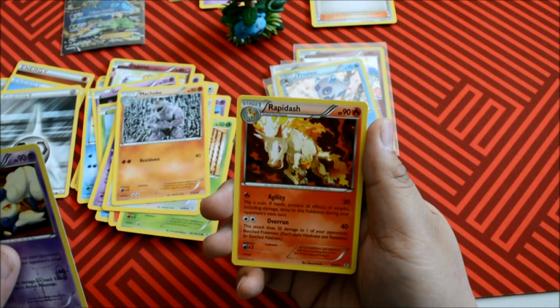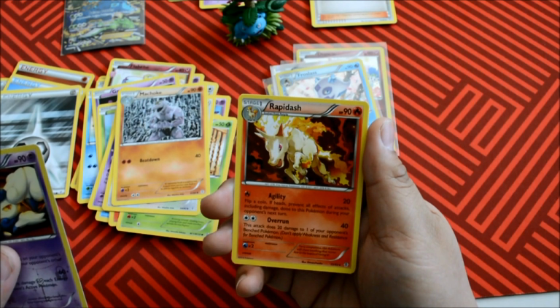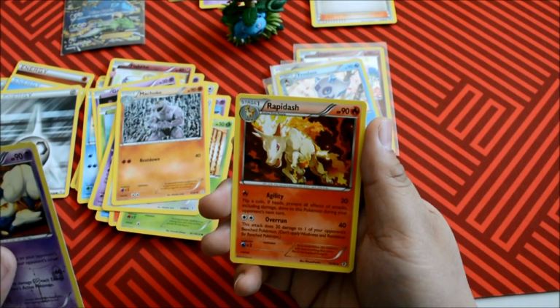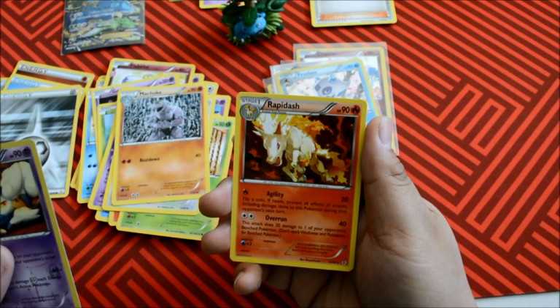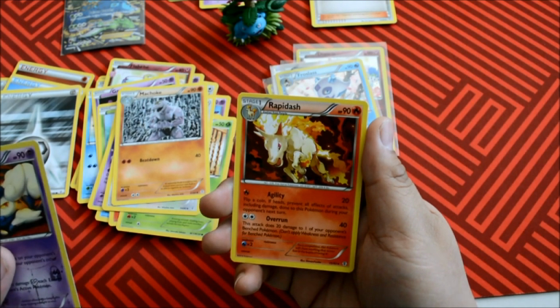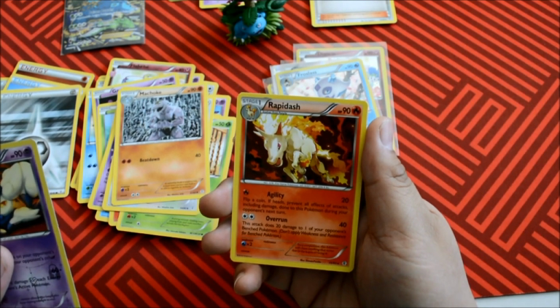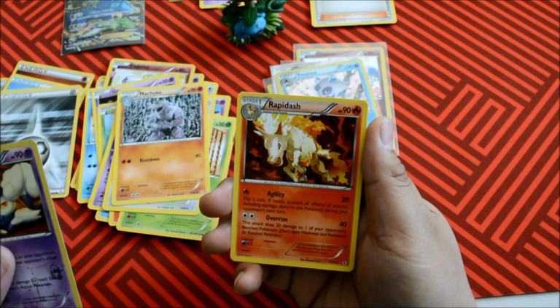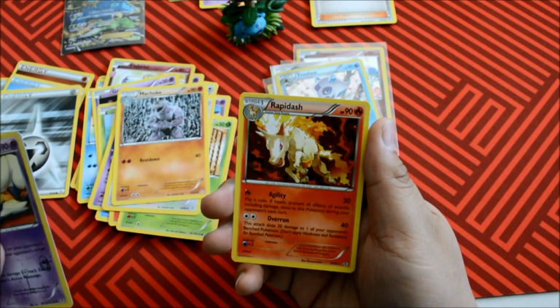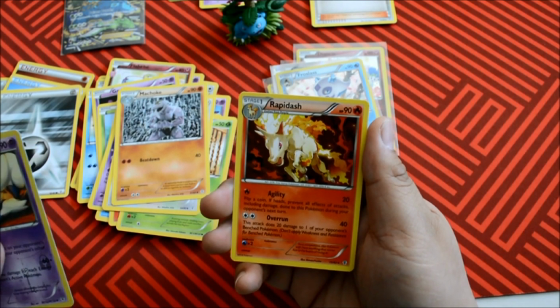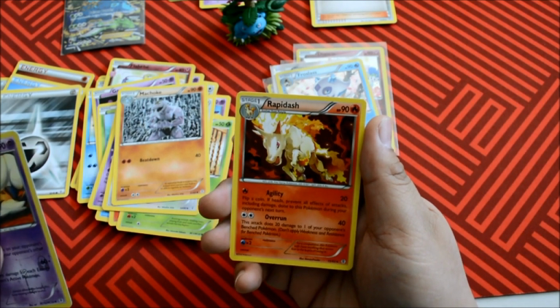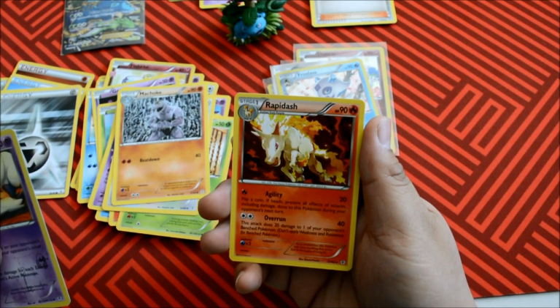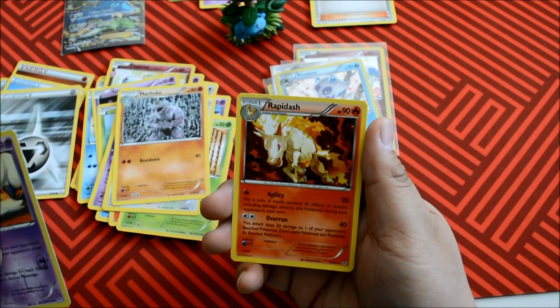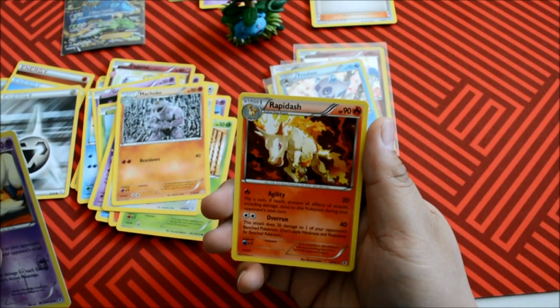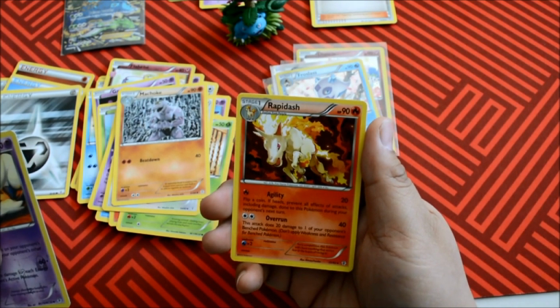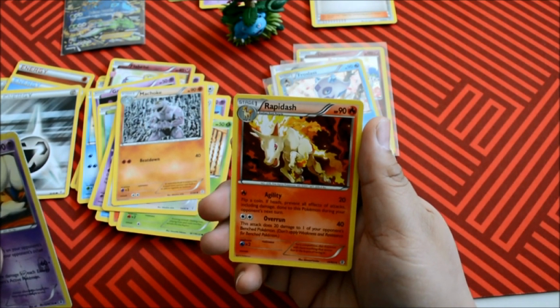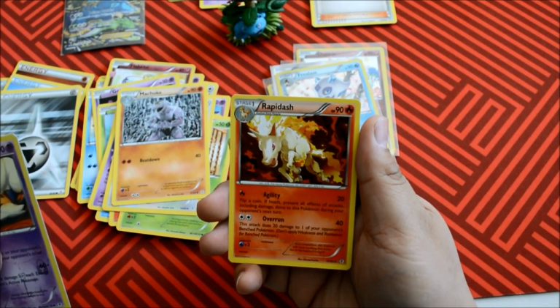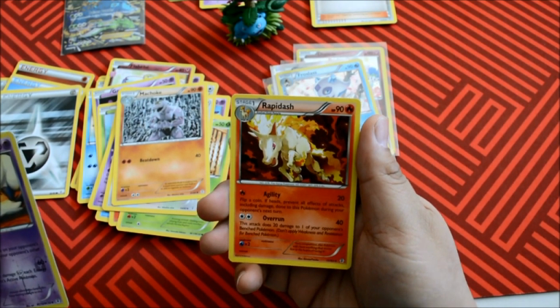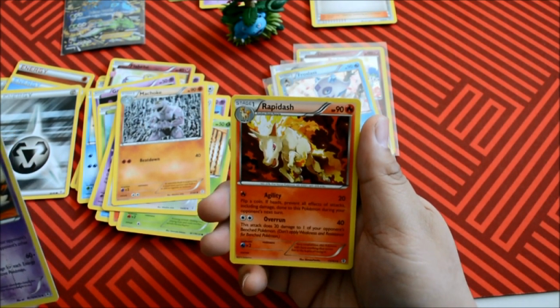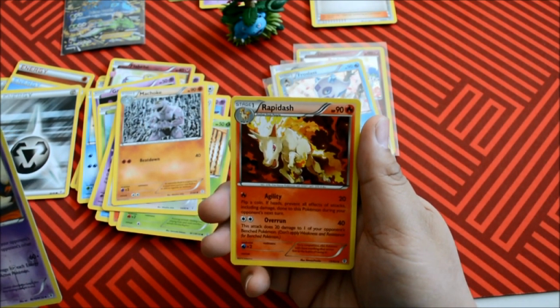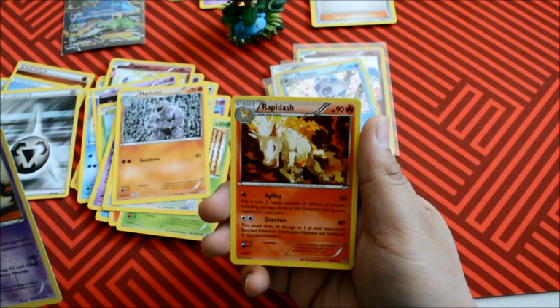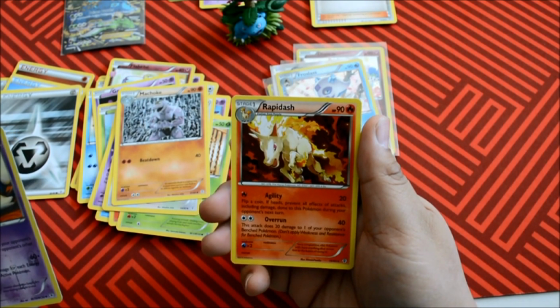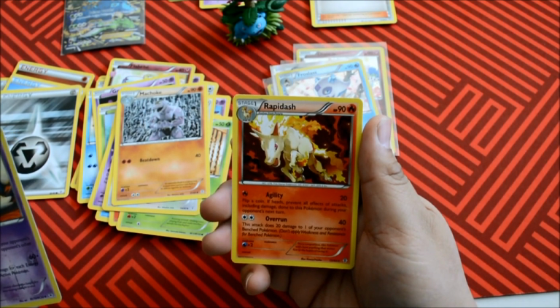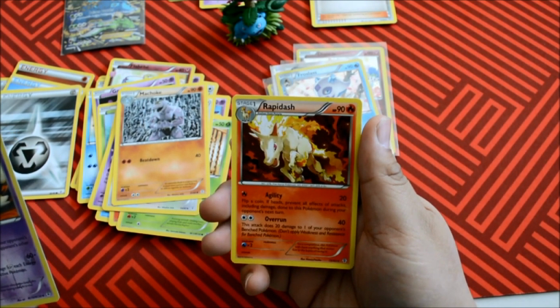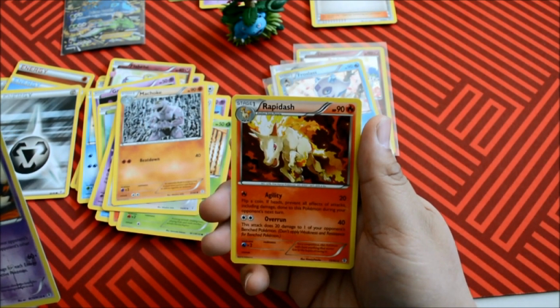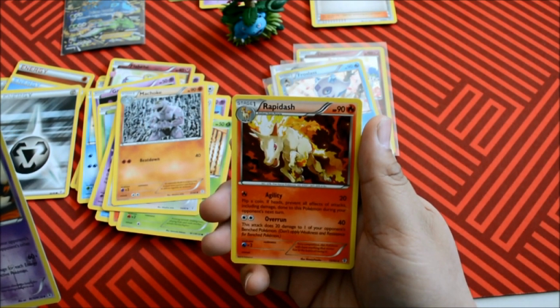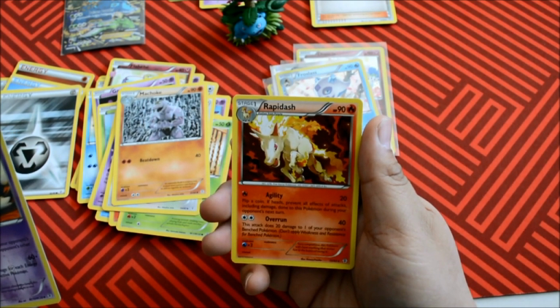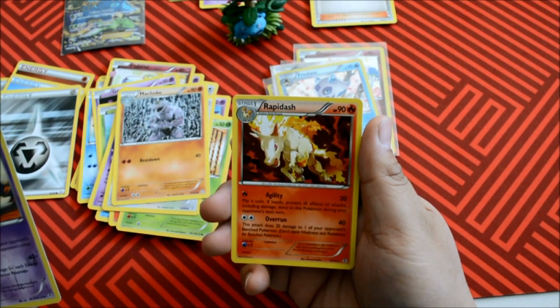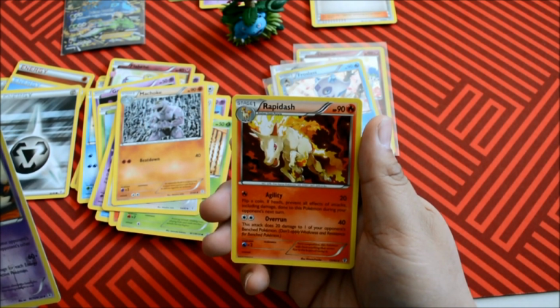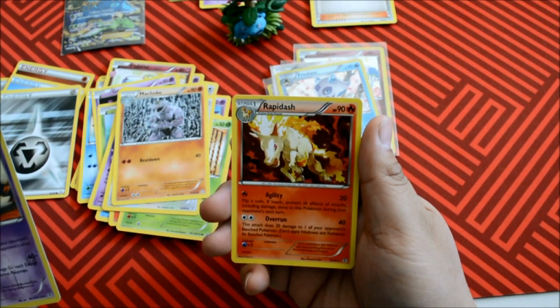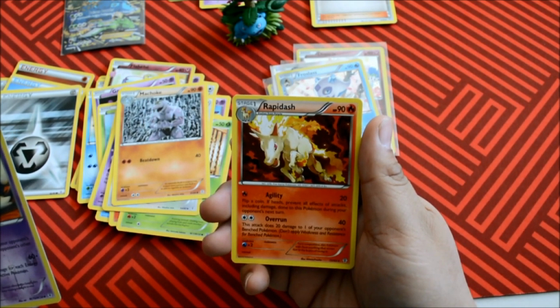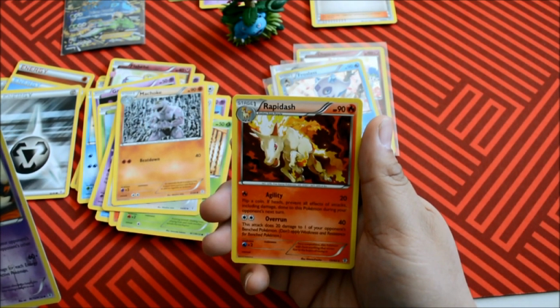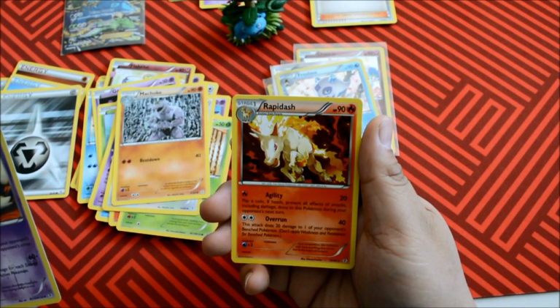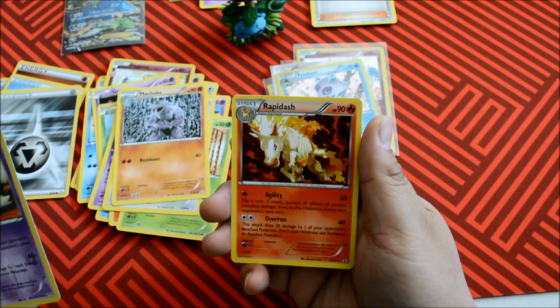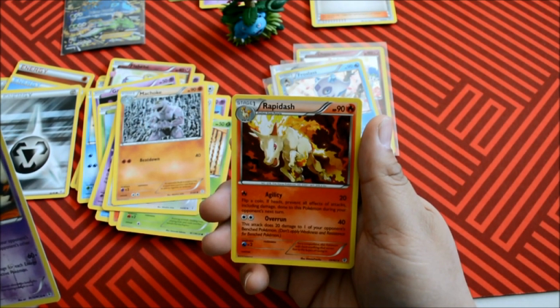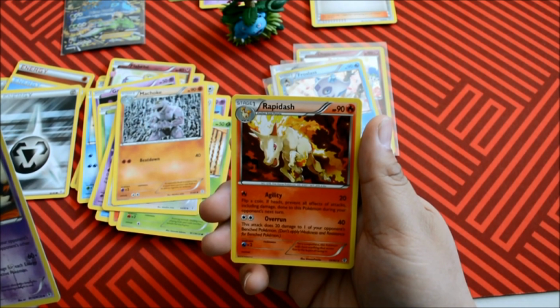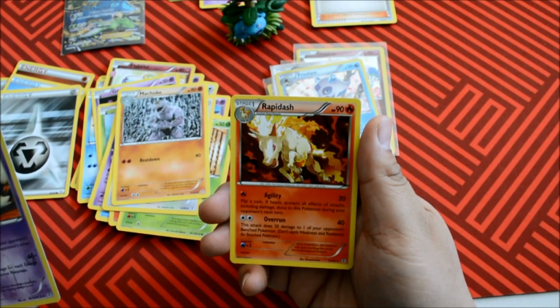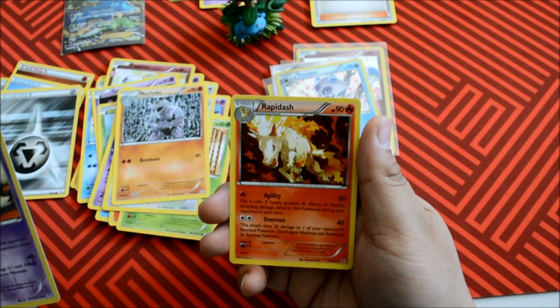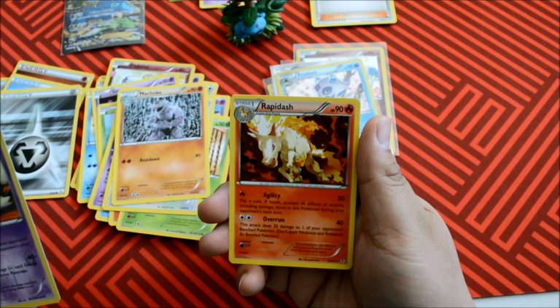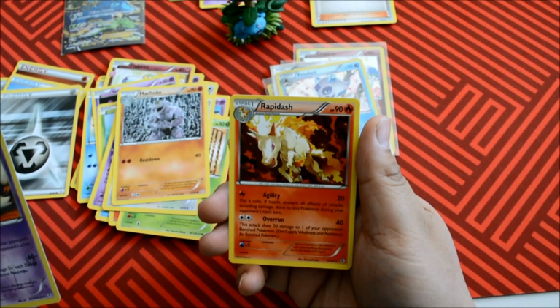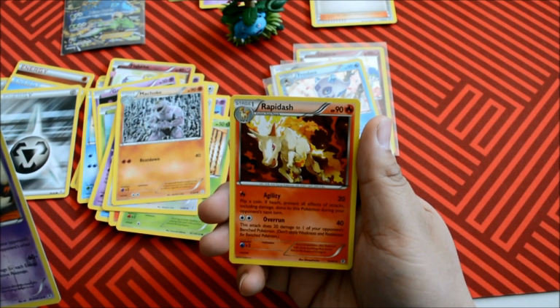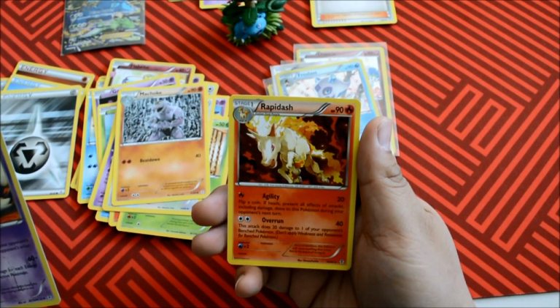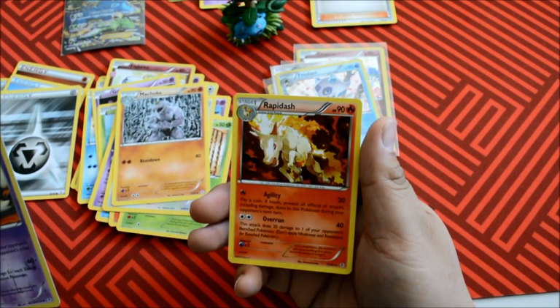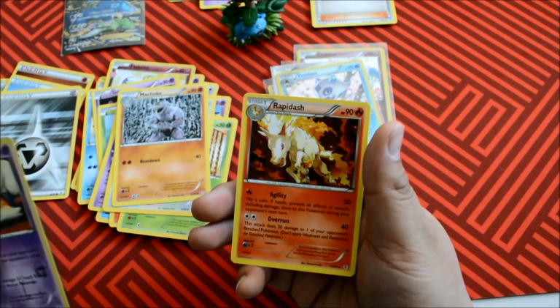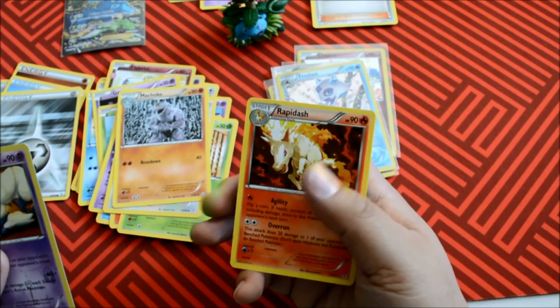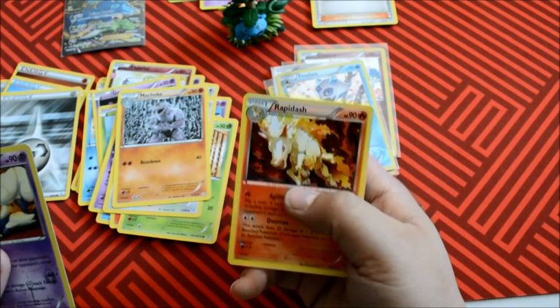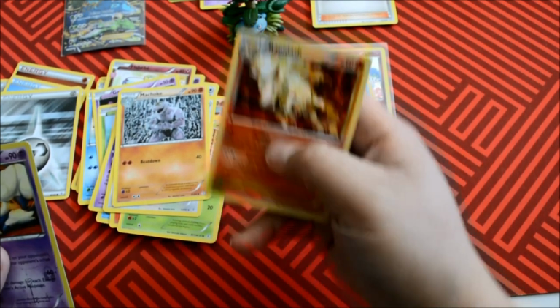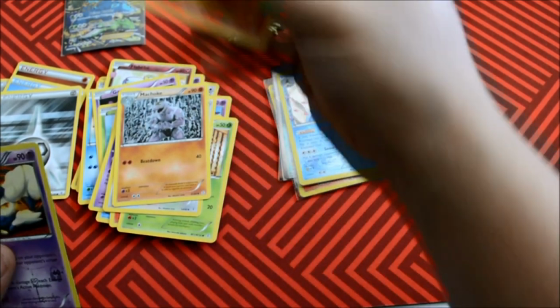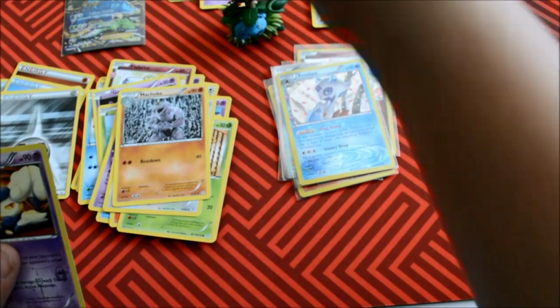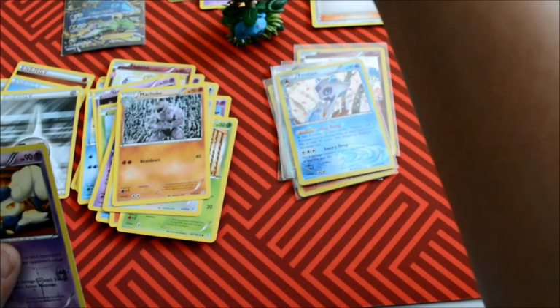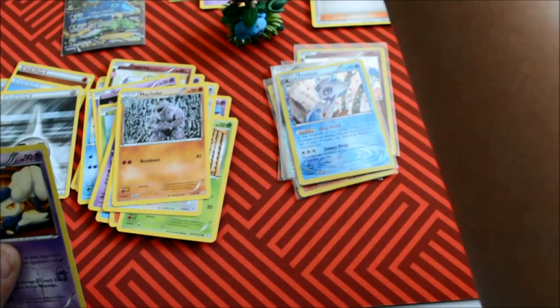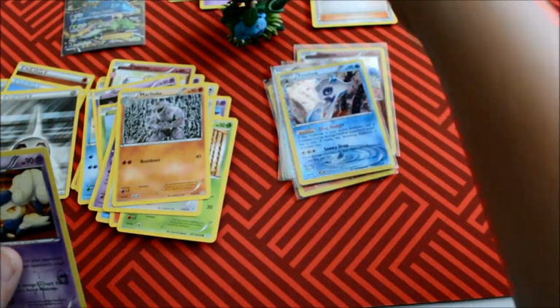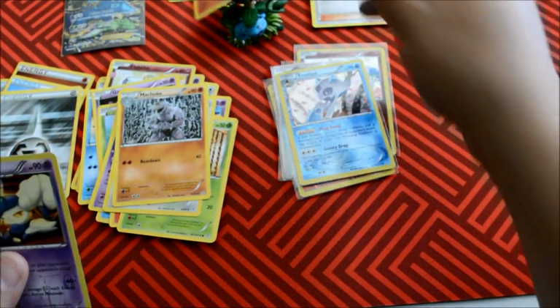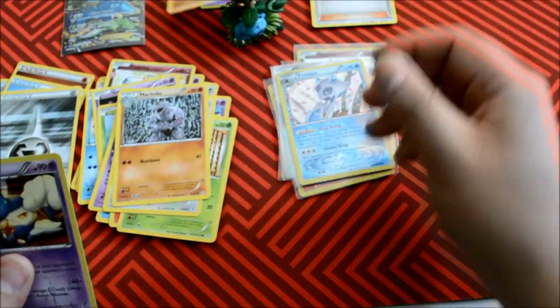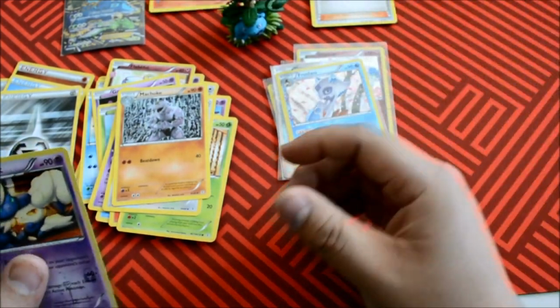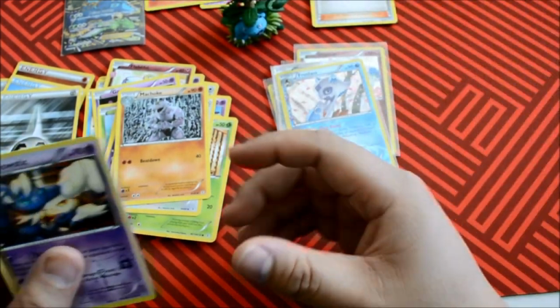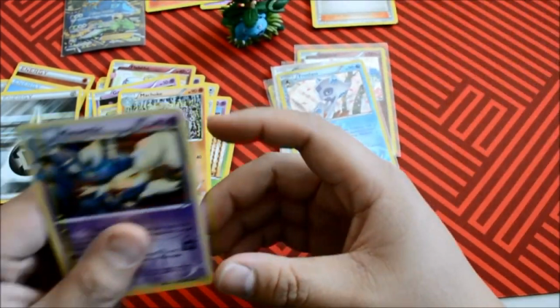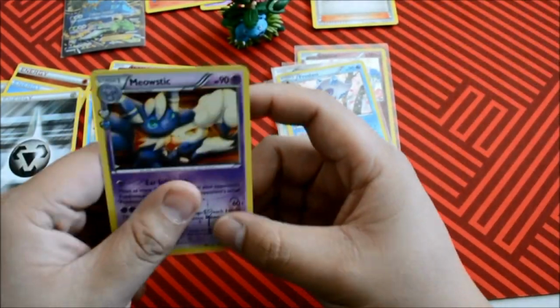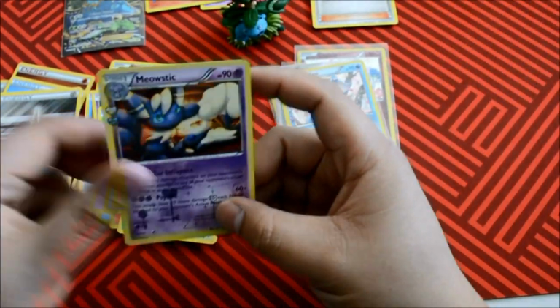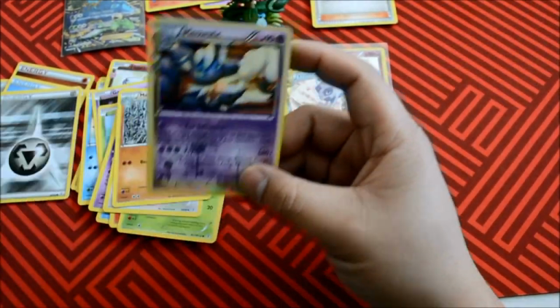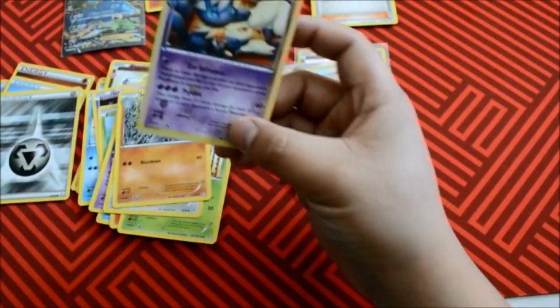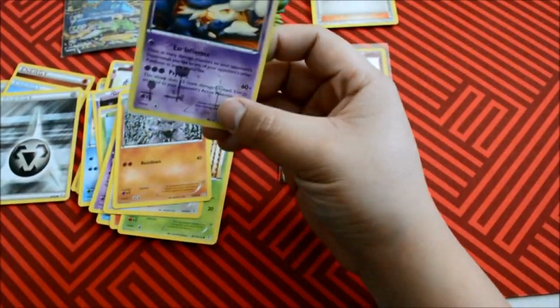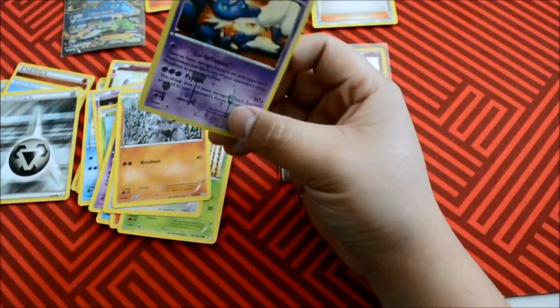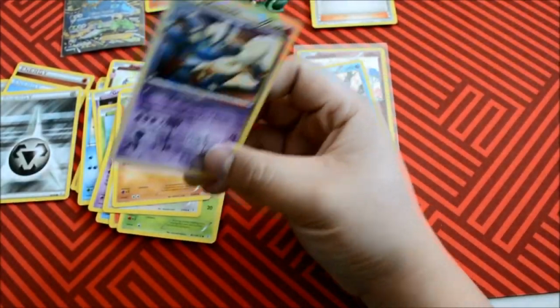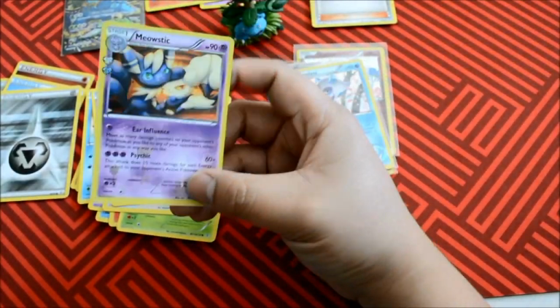And a Crappadash — a Crappadash. Charizard was the best yet again. So it's all good. That was pretty good — I'll take it.